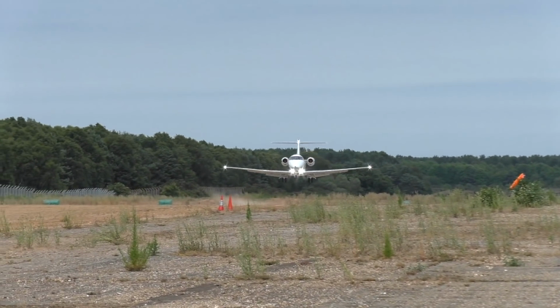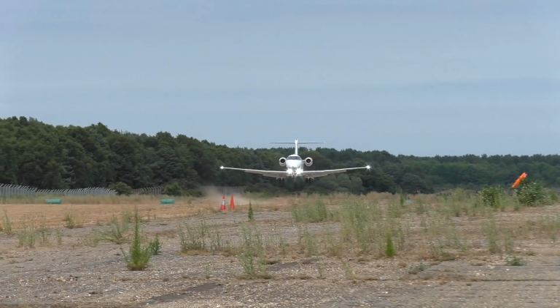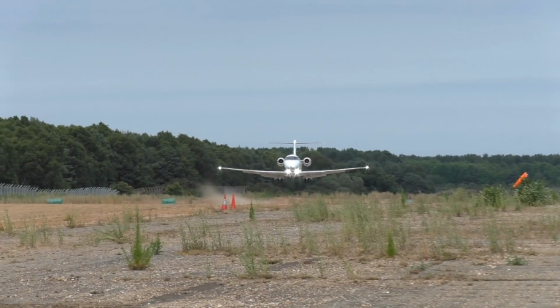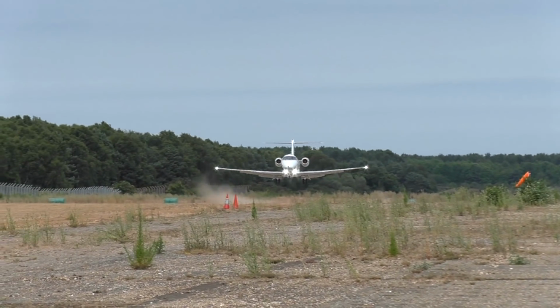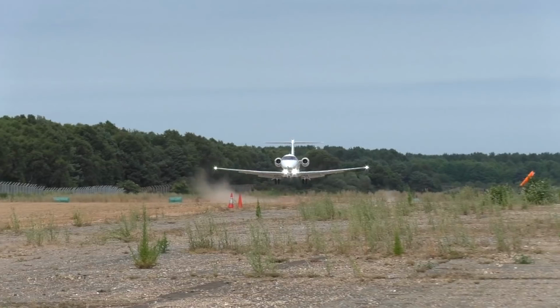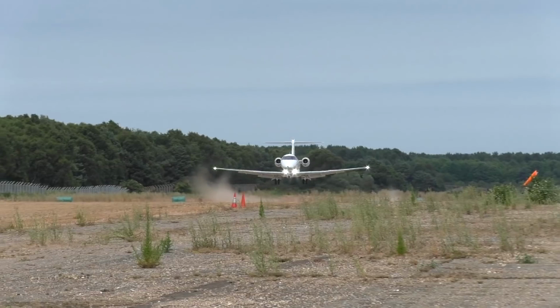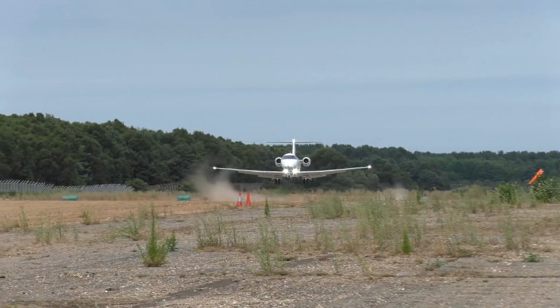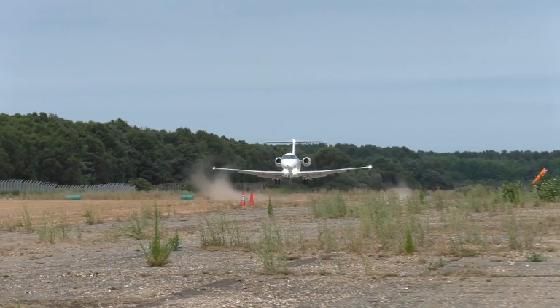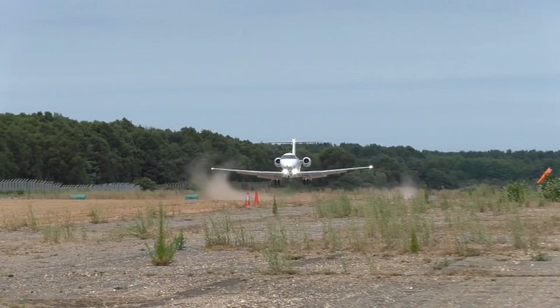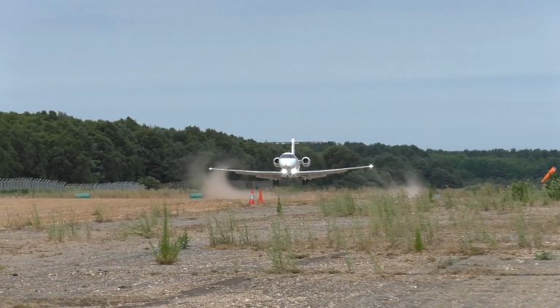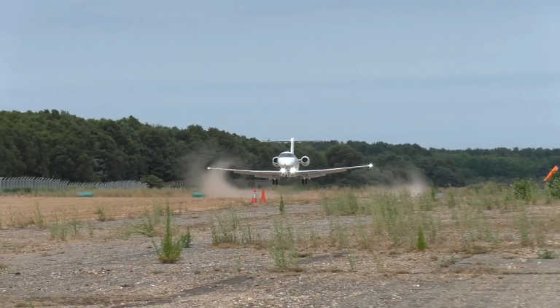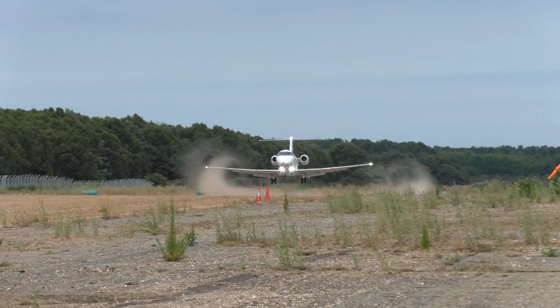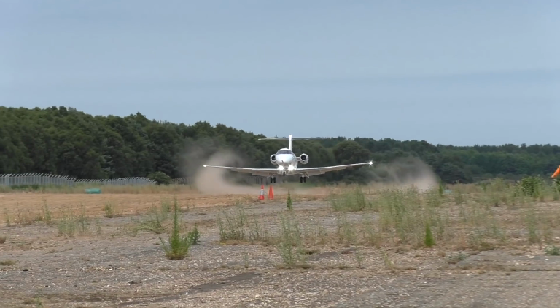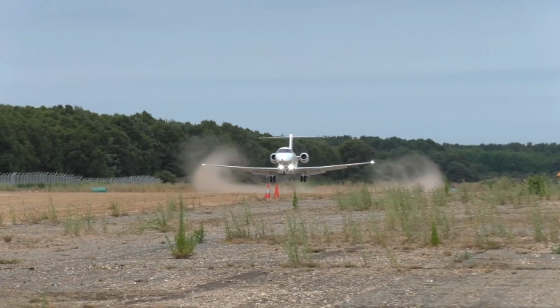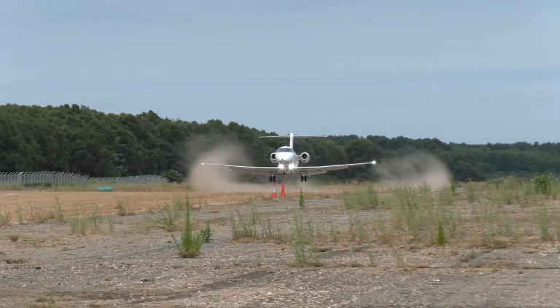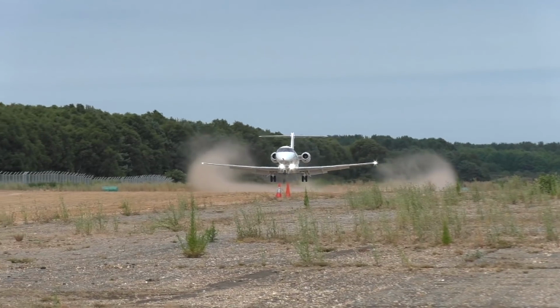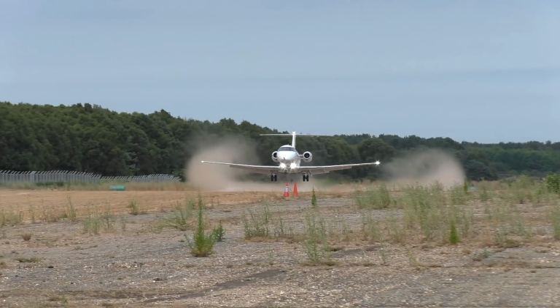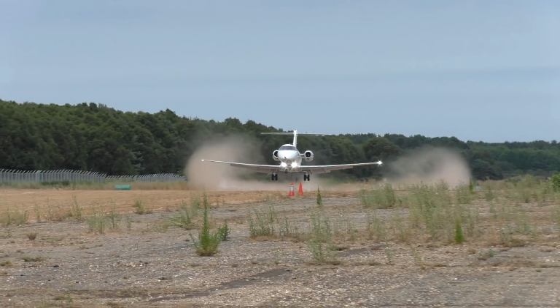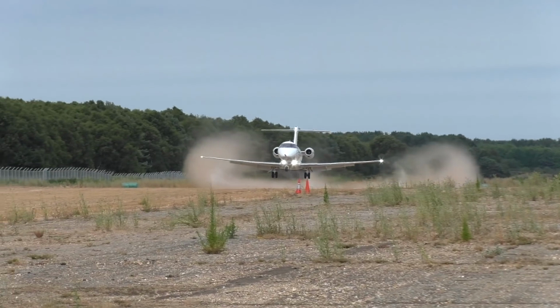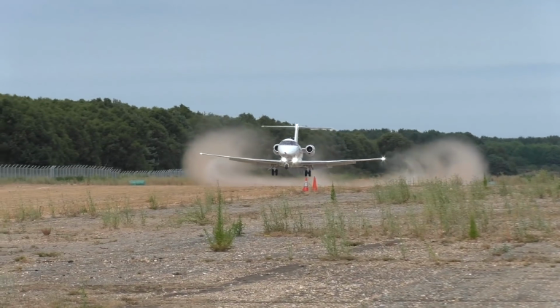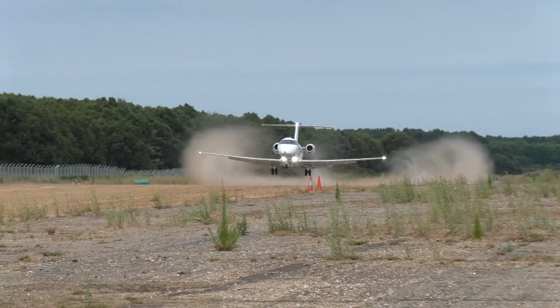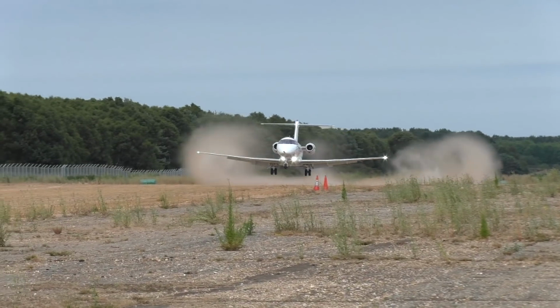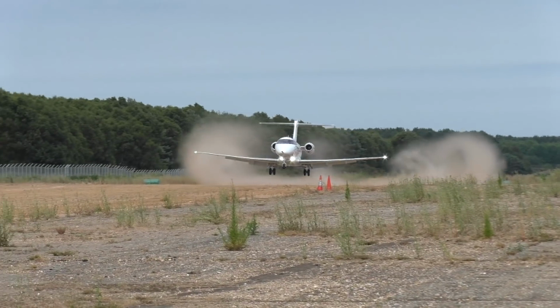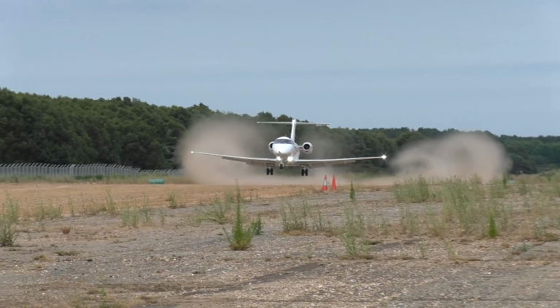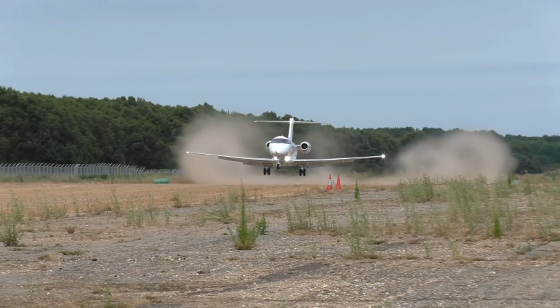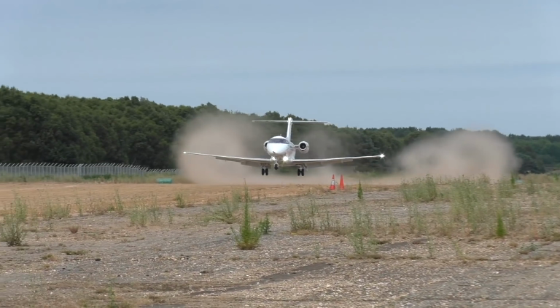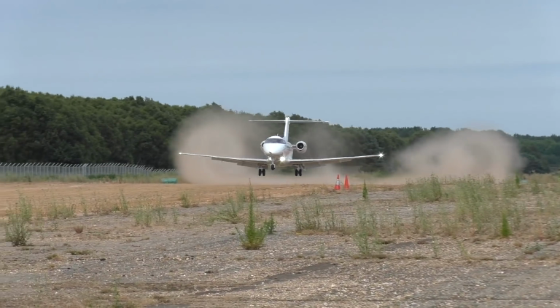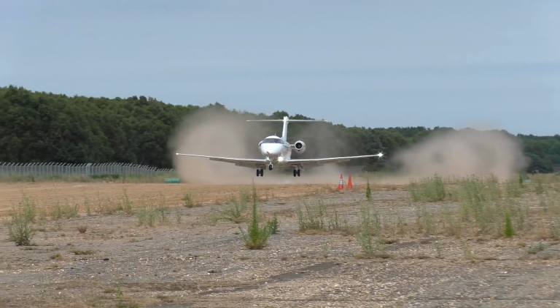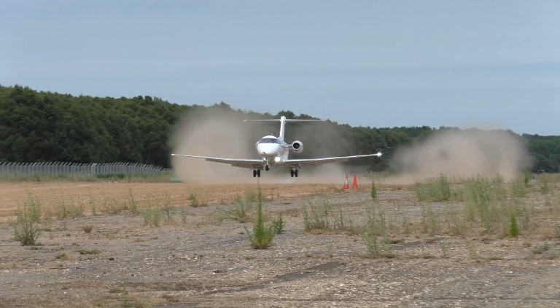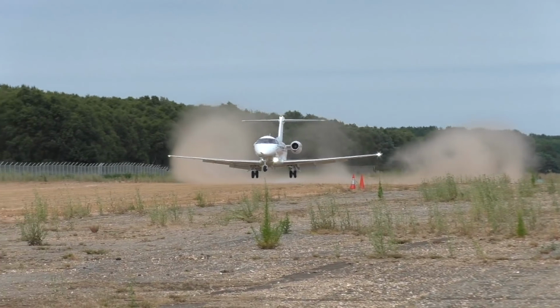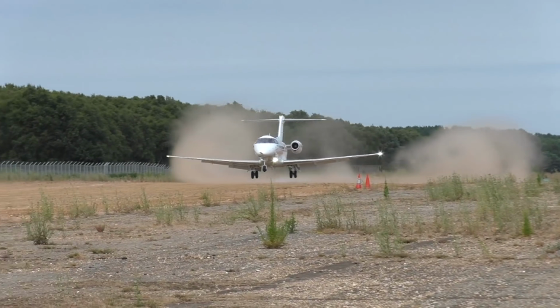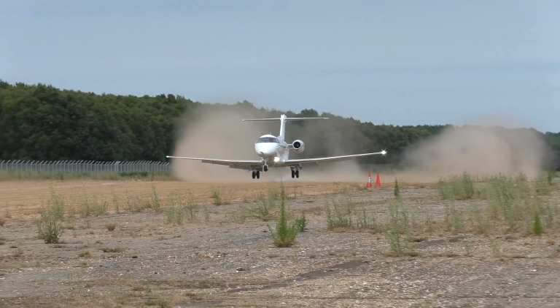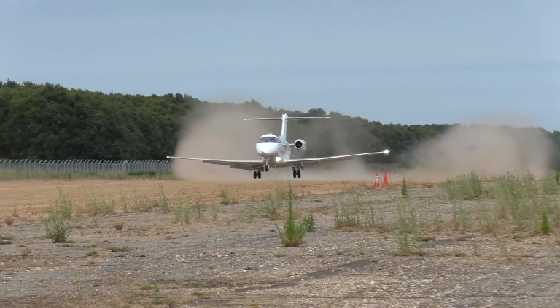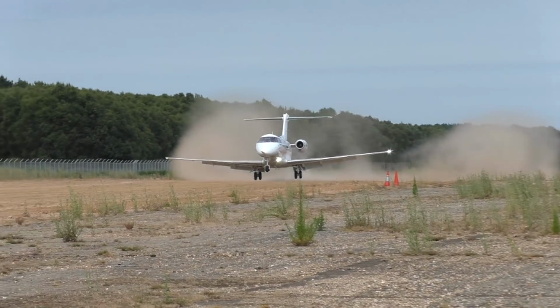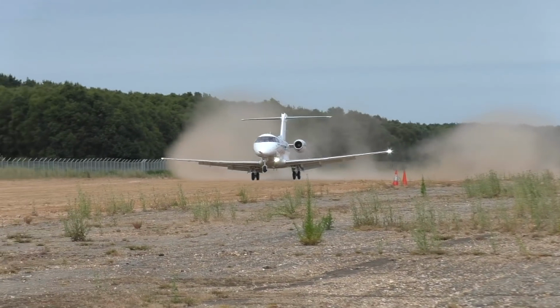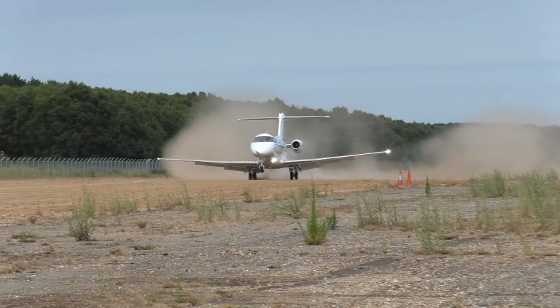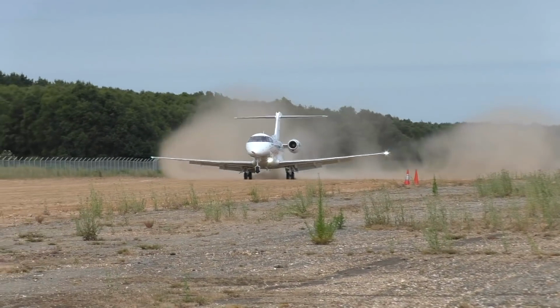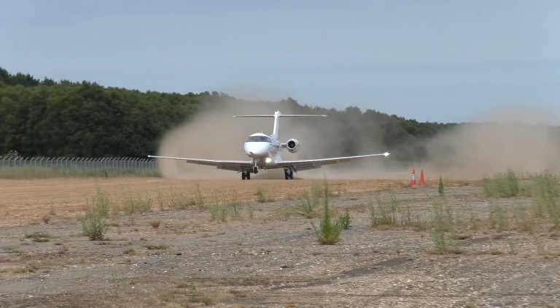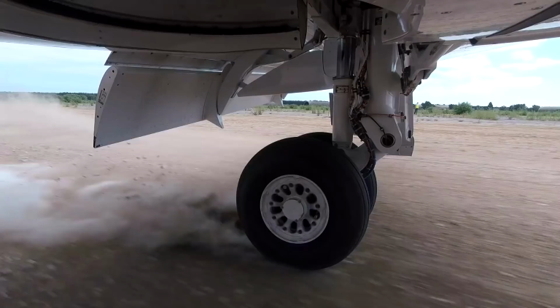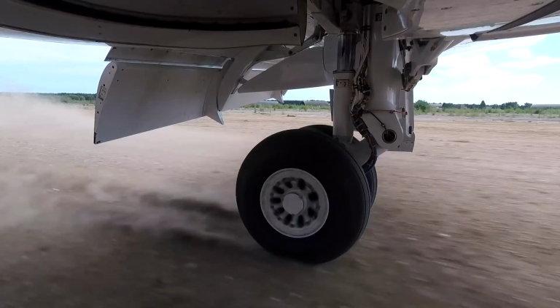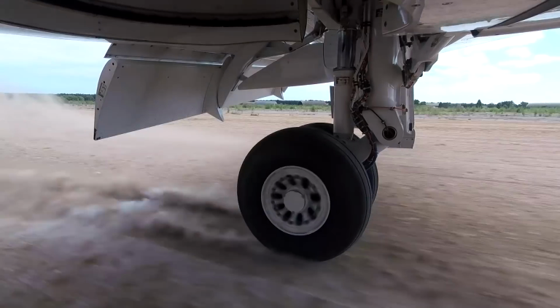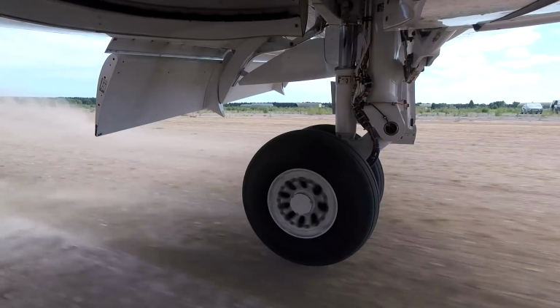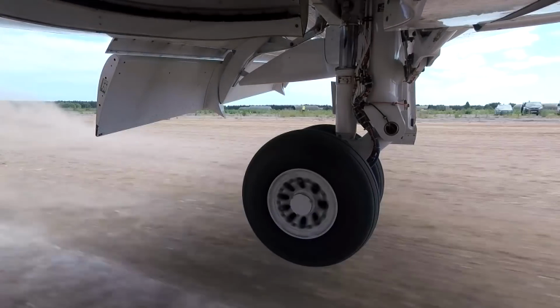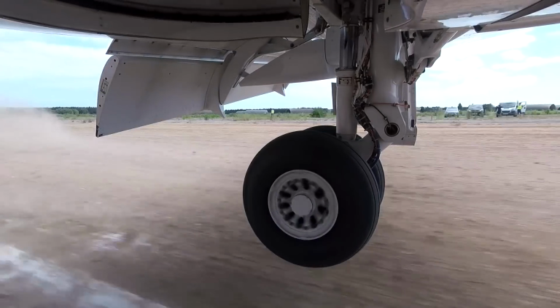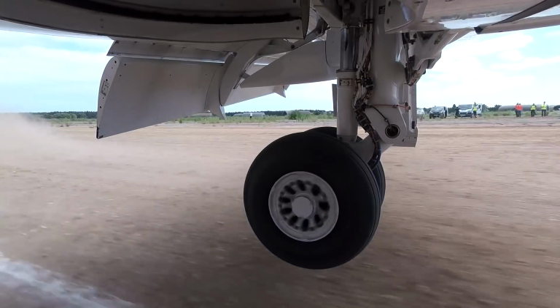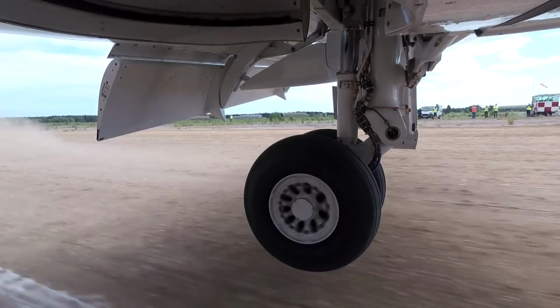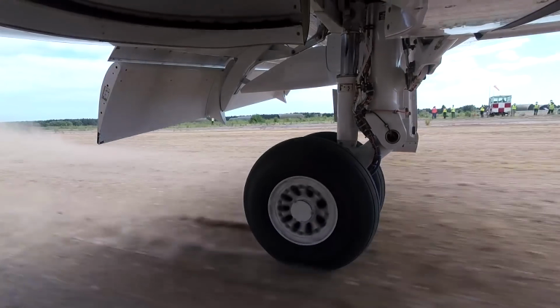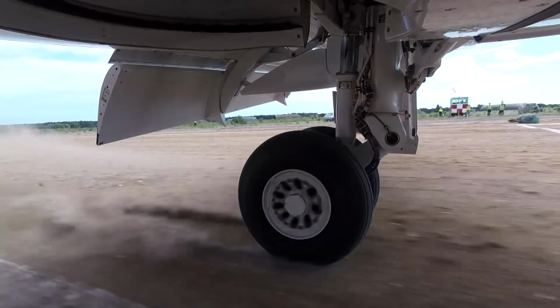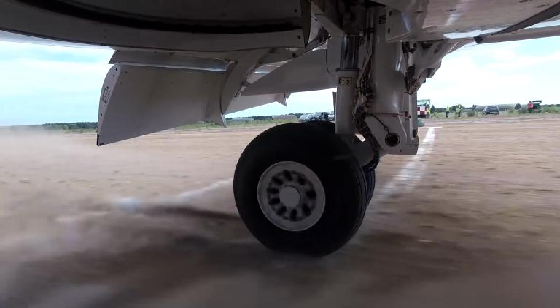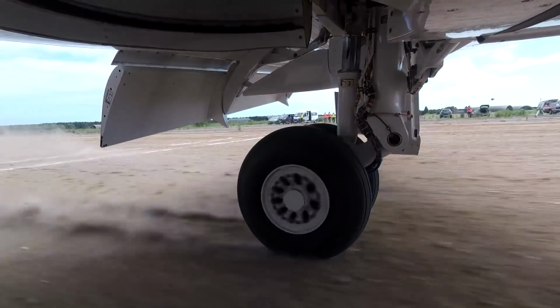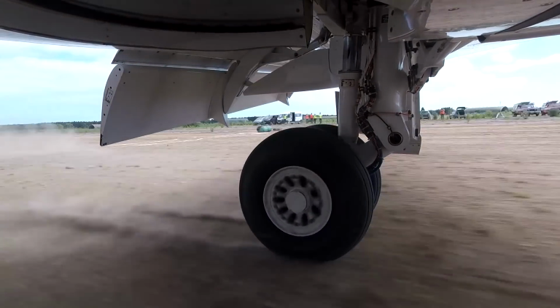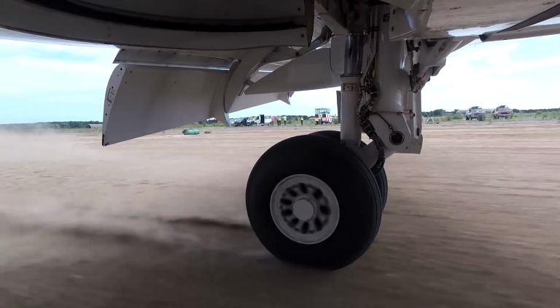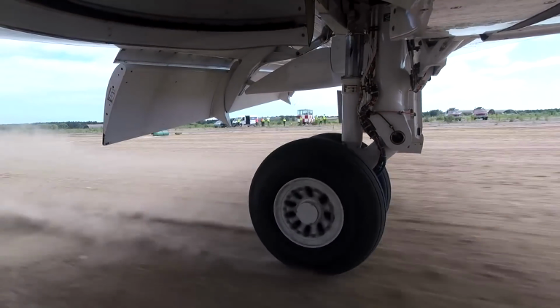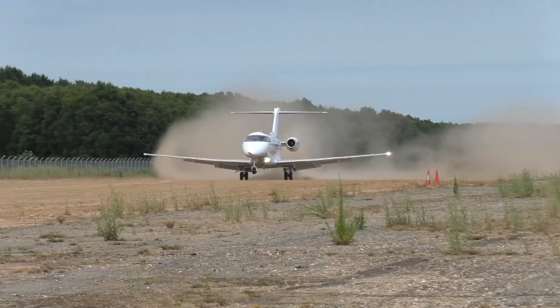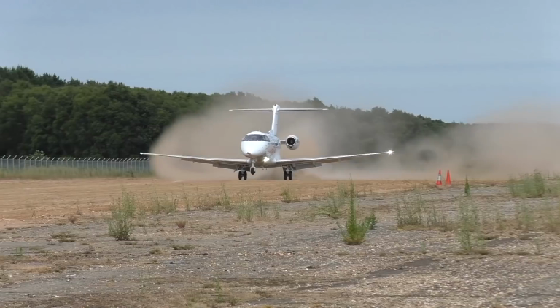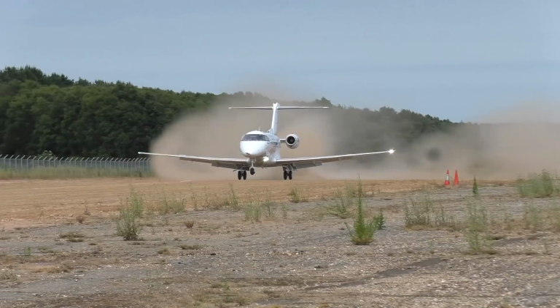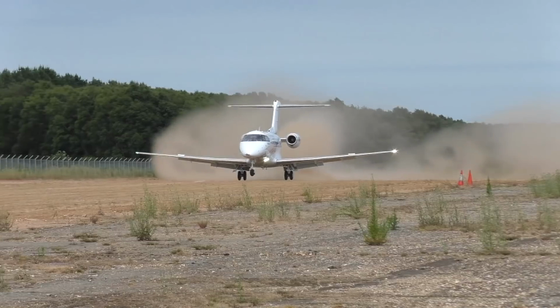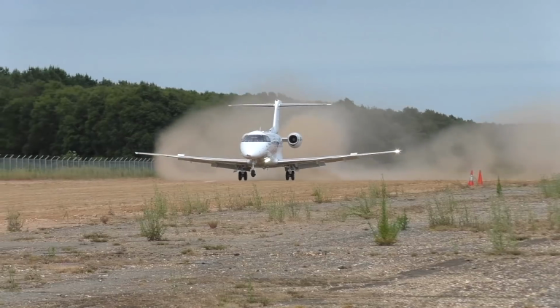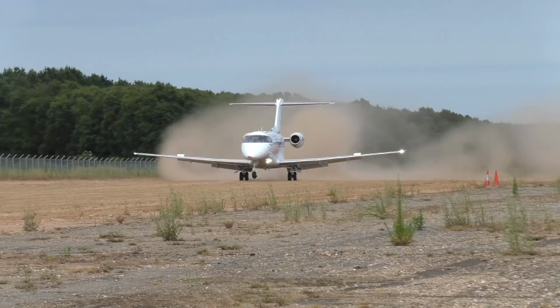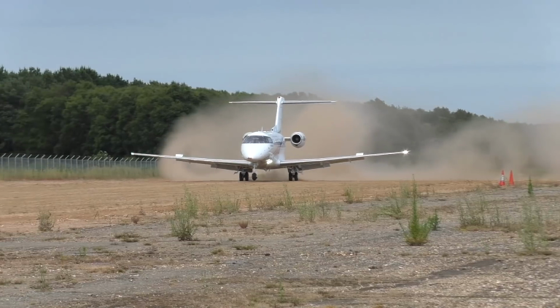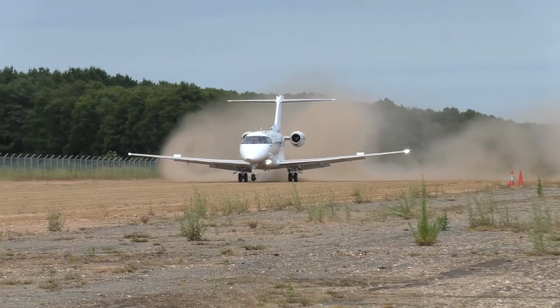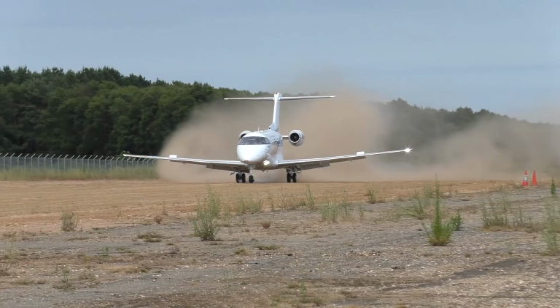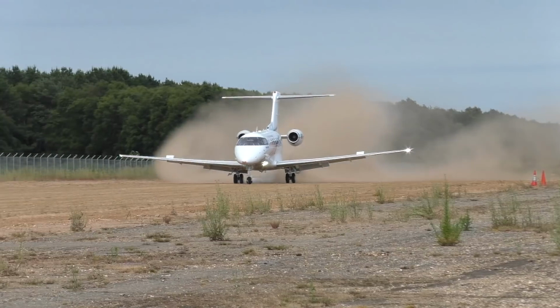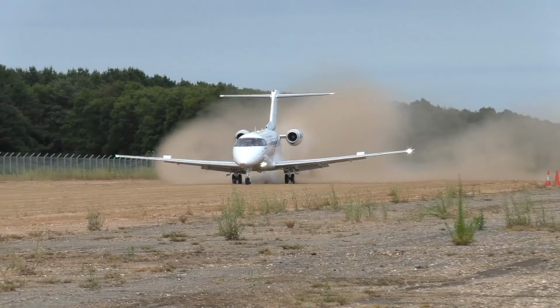The Royal Flying Doctor Service of Australia will fly the PC-24 for medevac missions, often on unpaved runways.